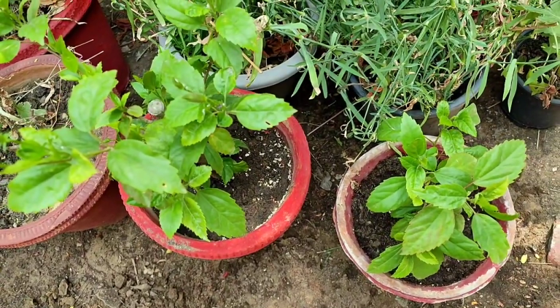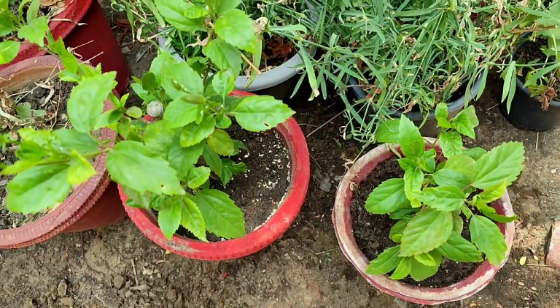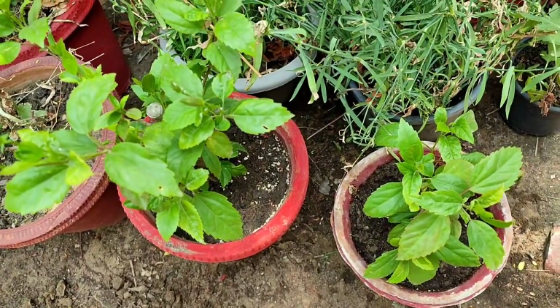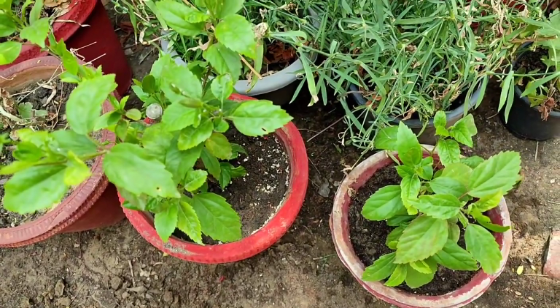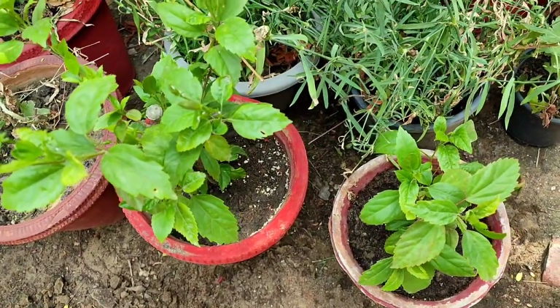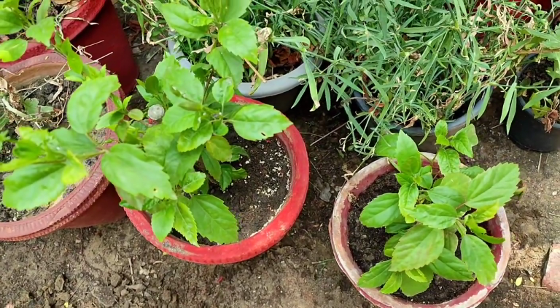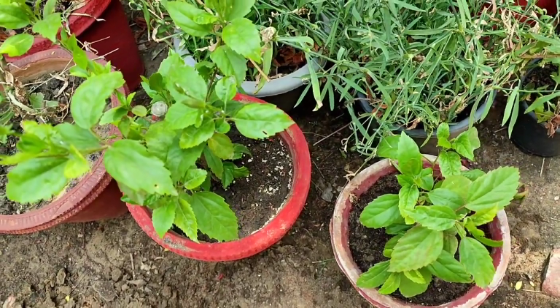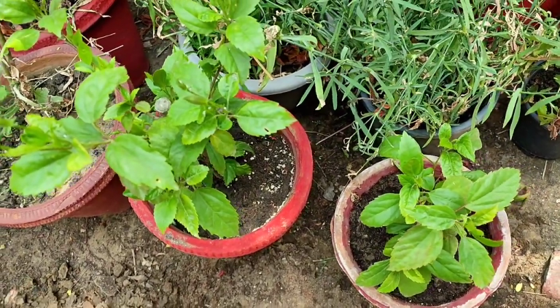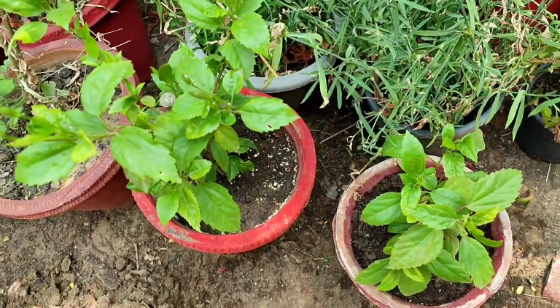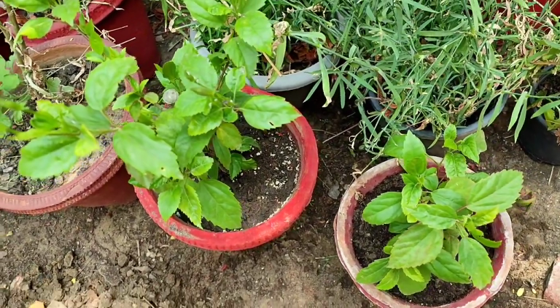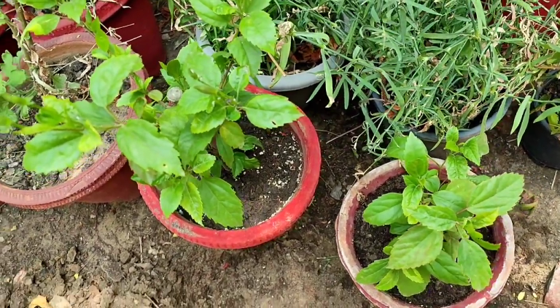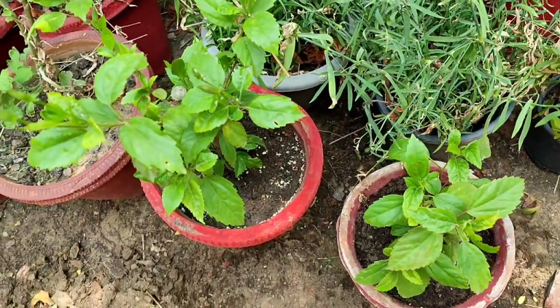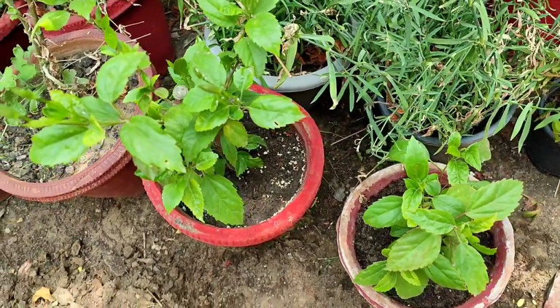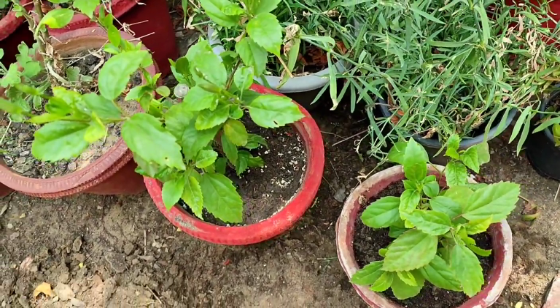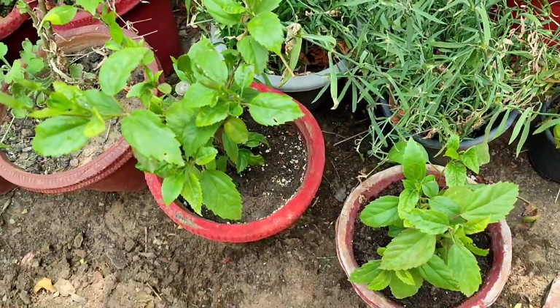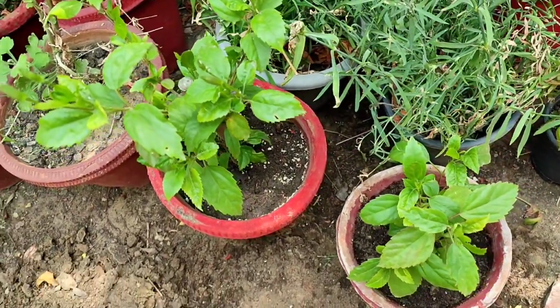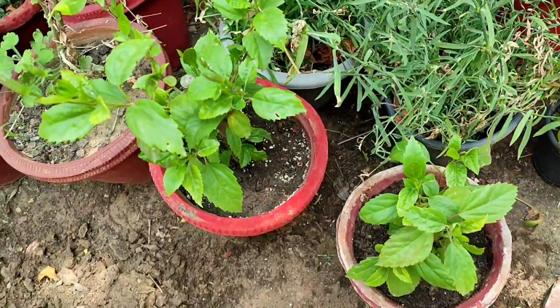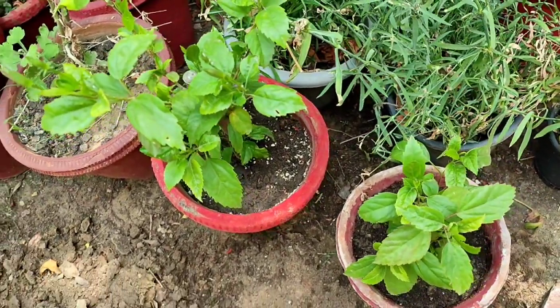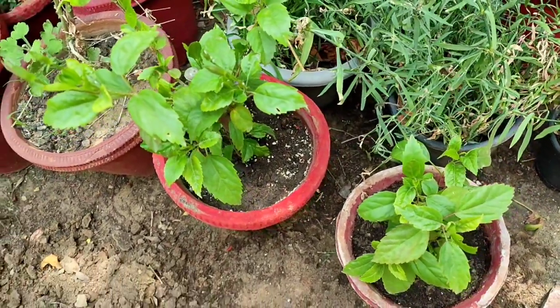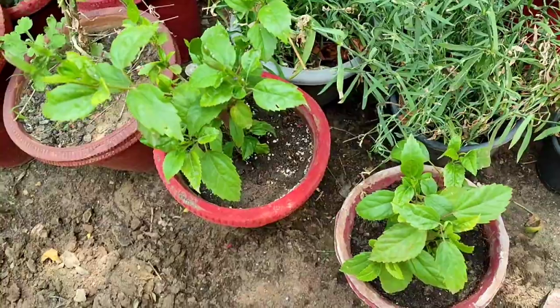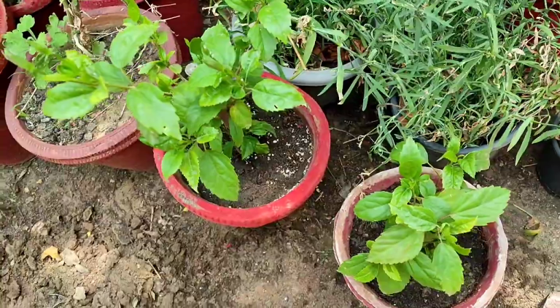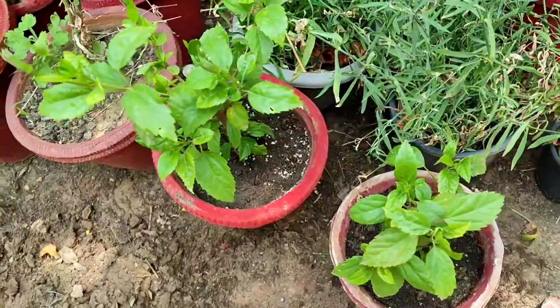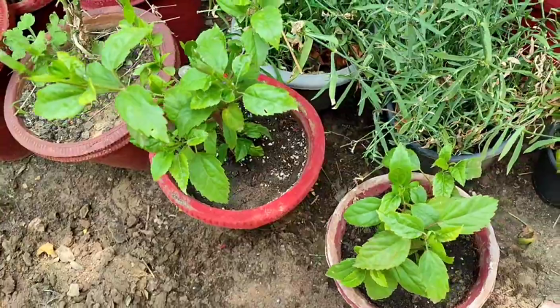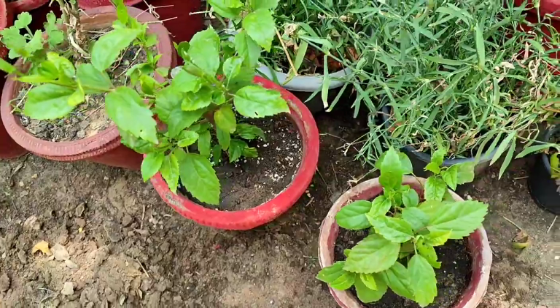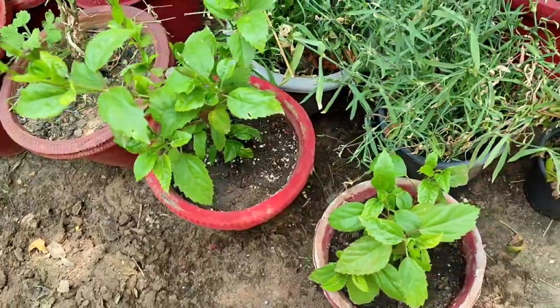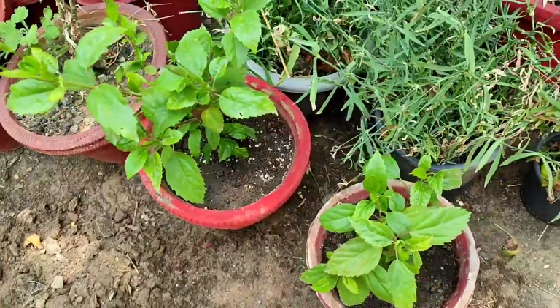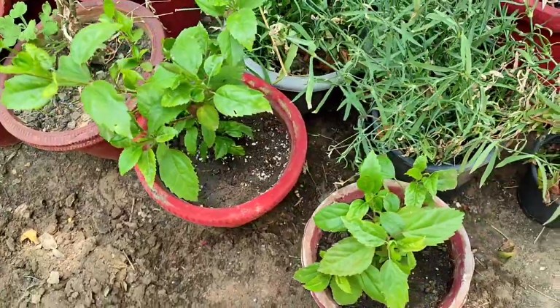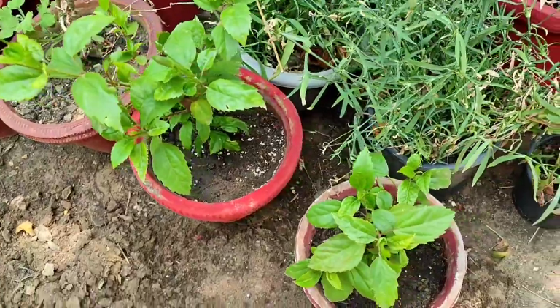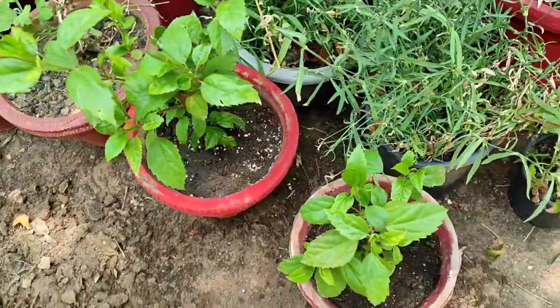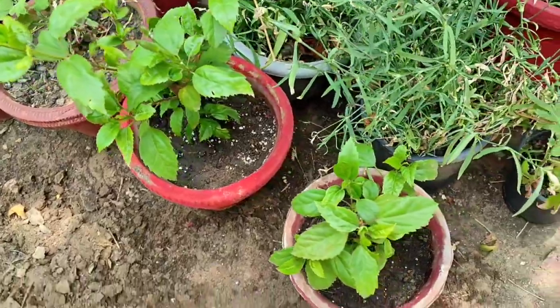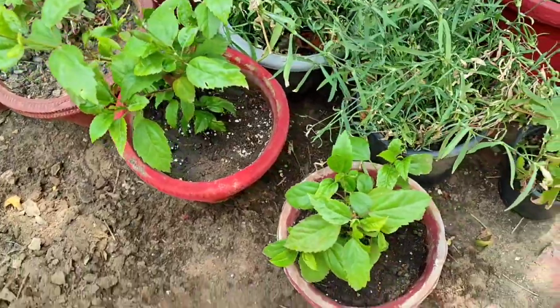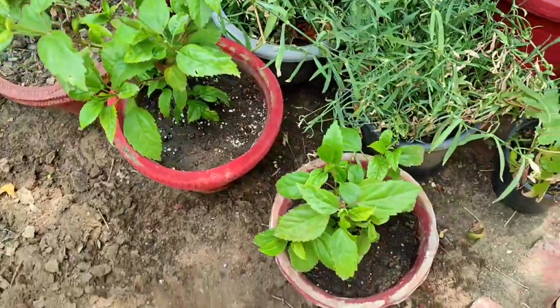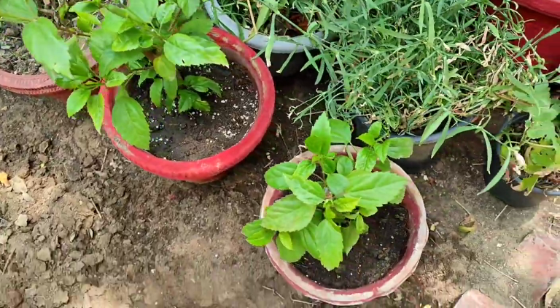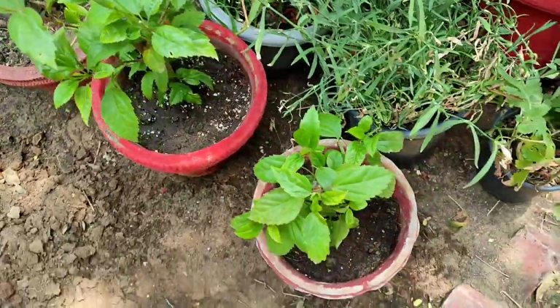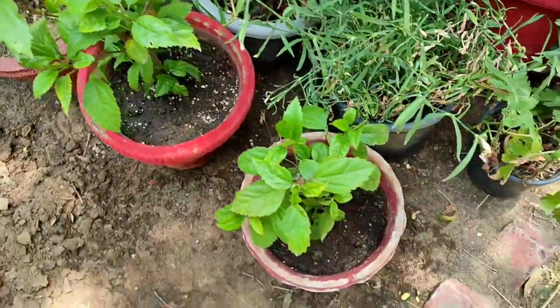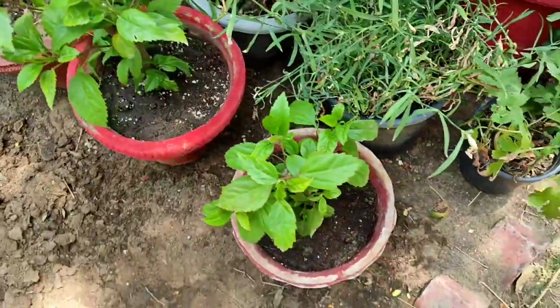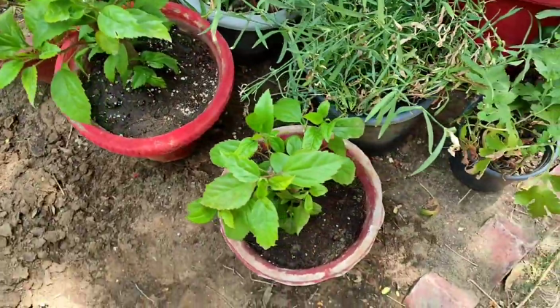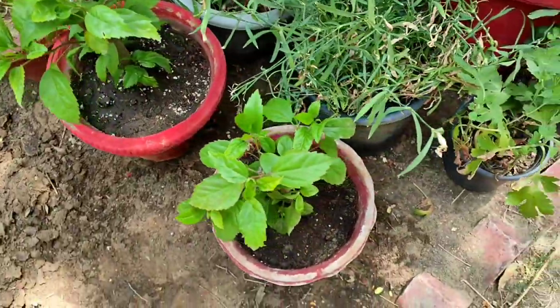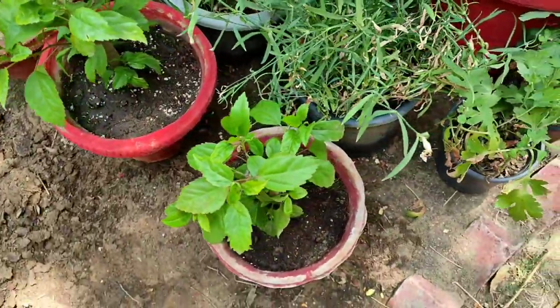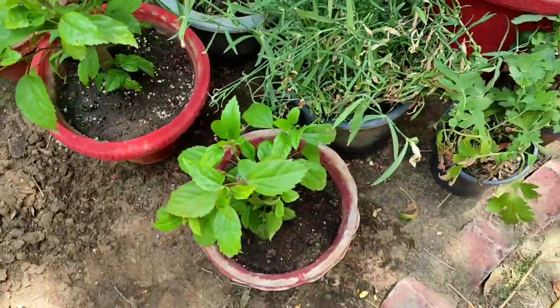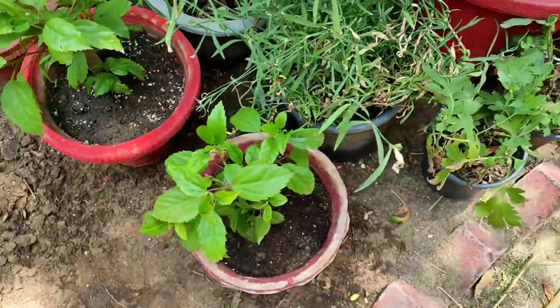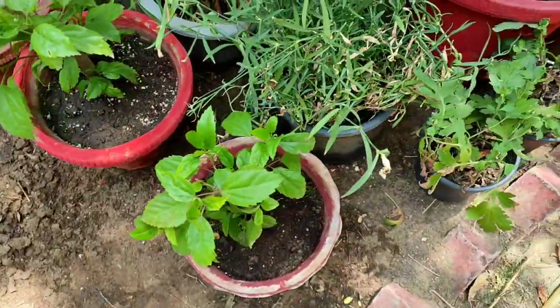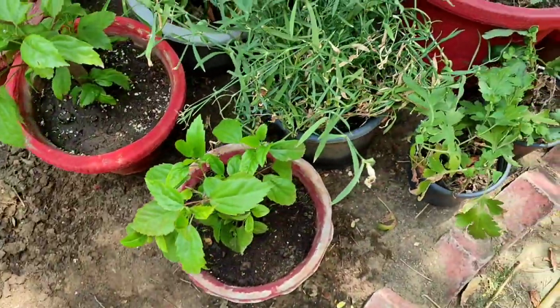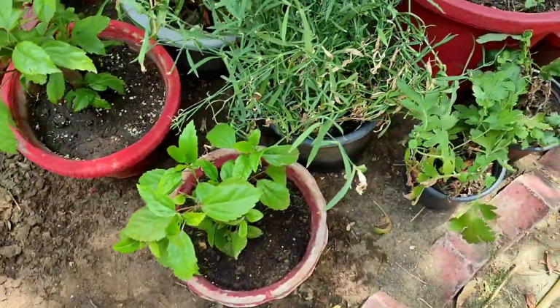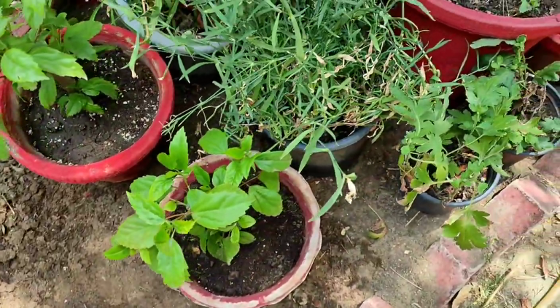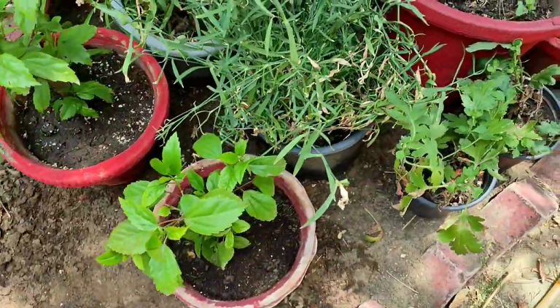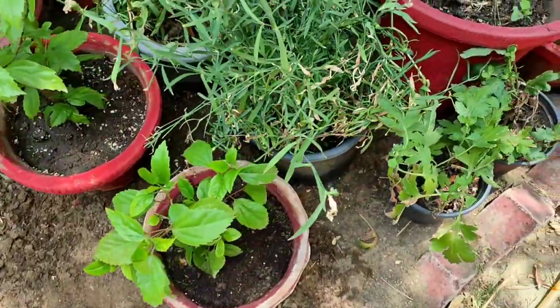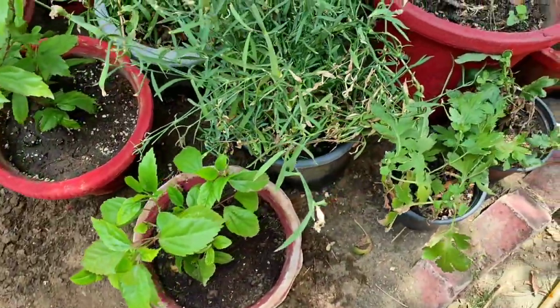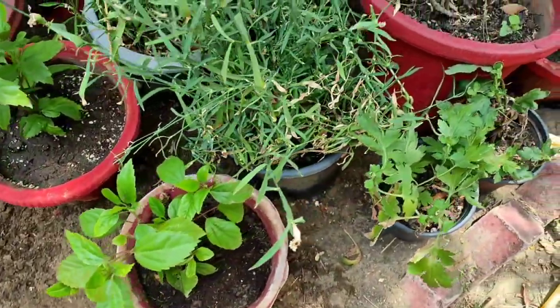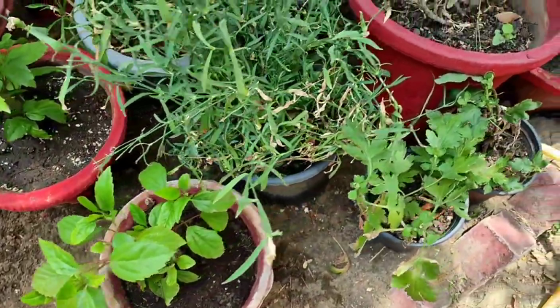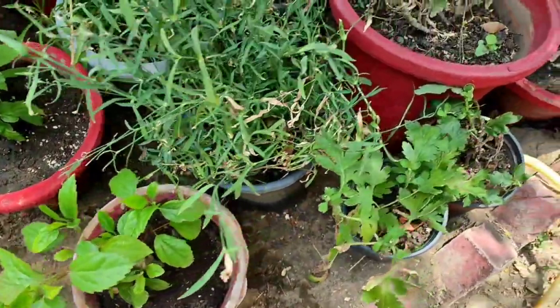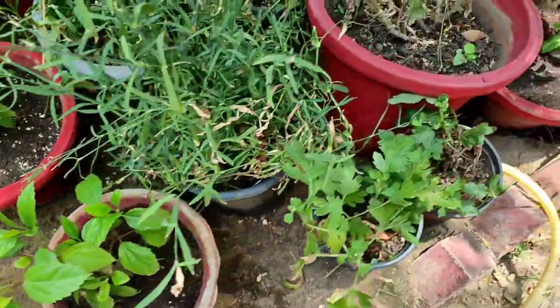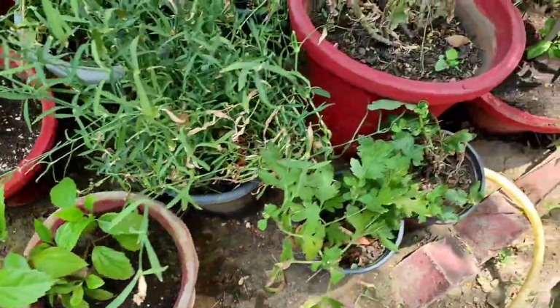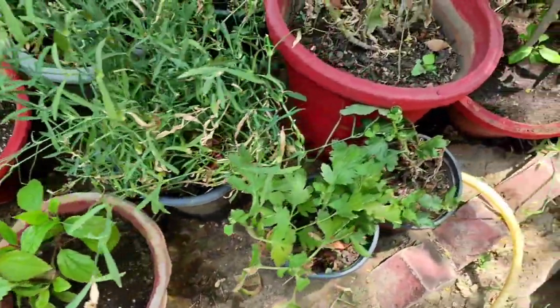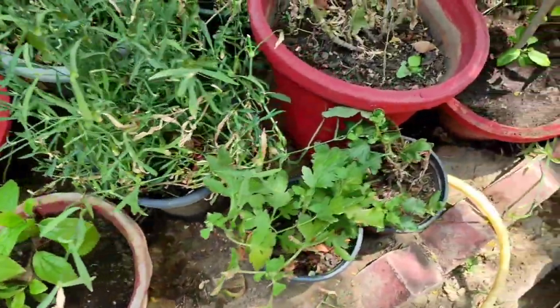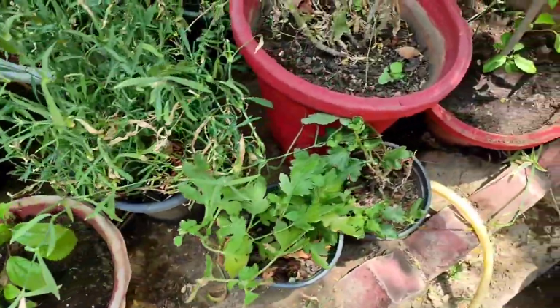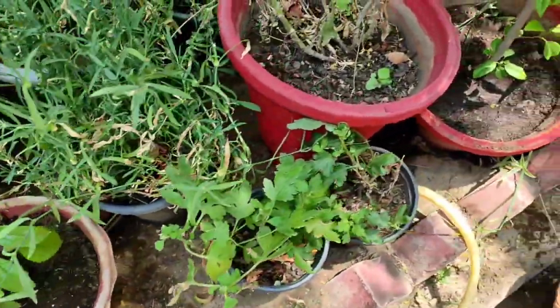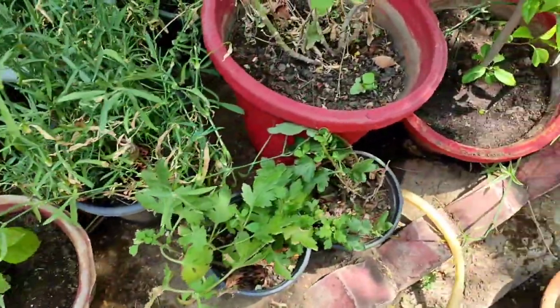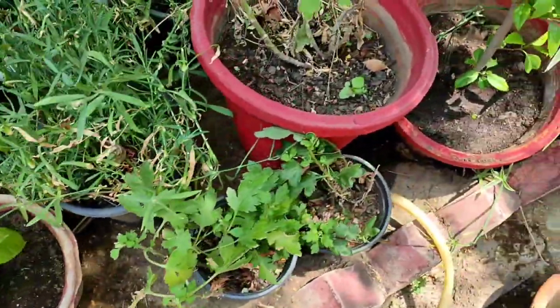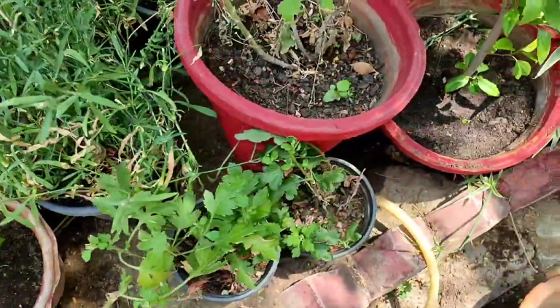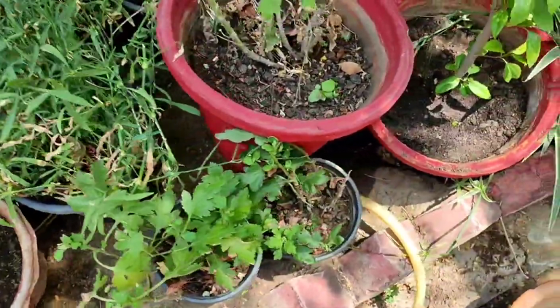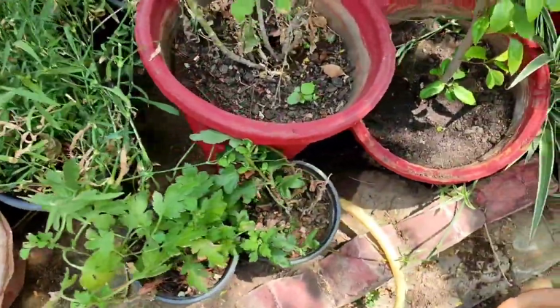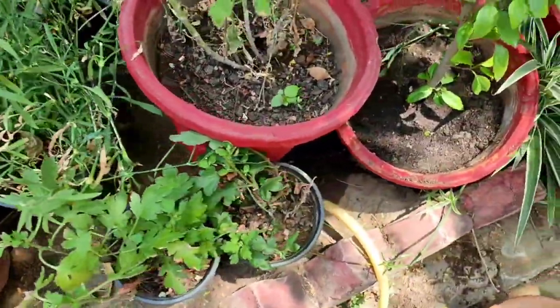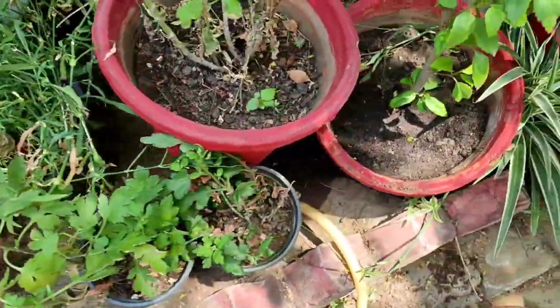In a similar way, I have planted these hibiscus plants also — they are also made from cuttings.